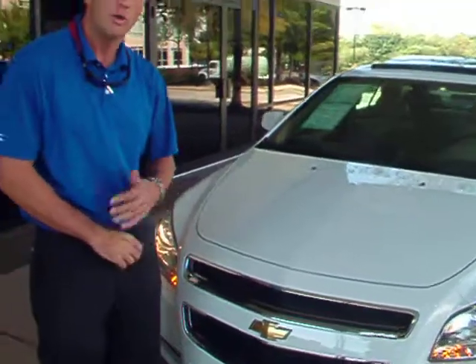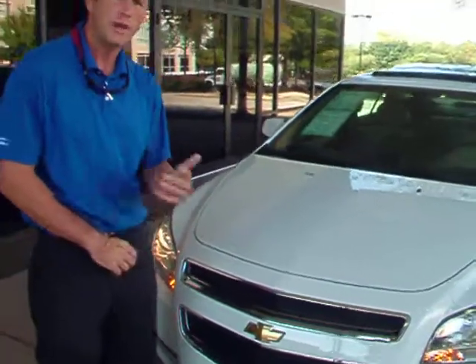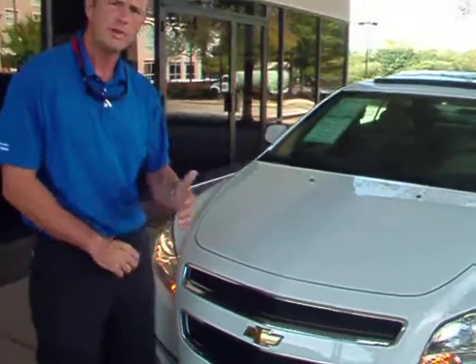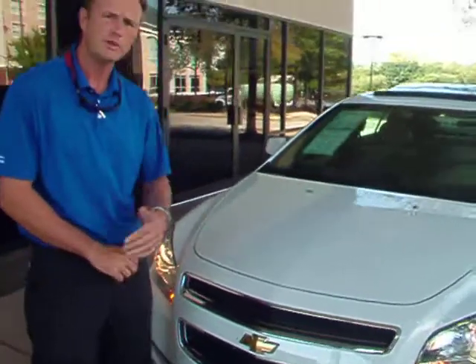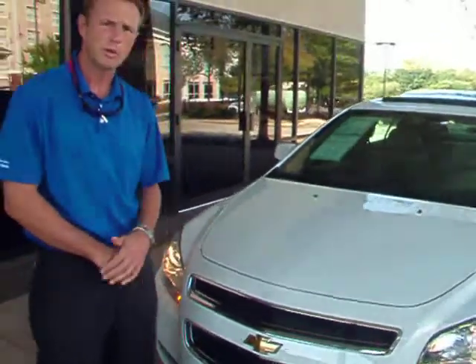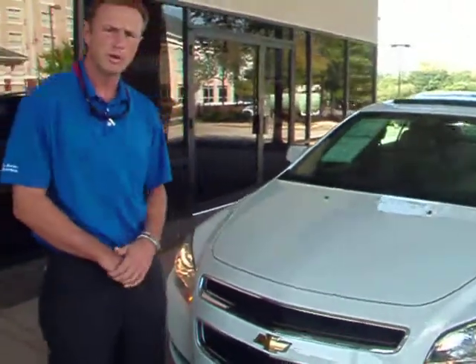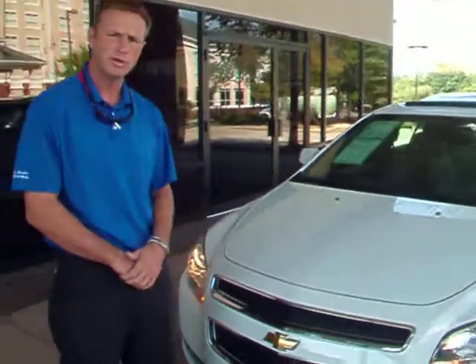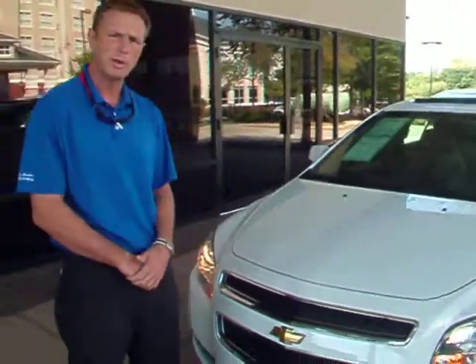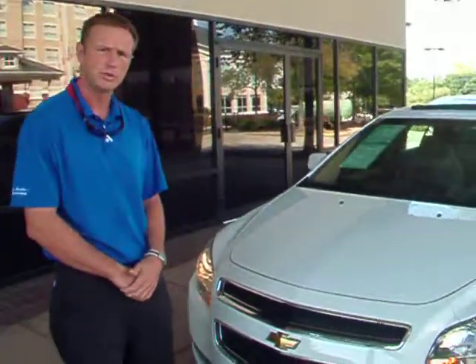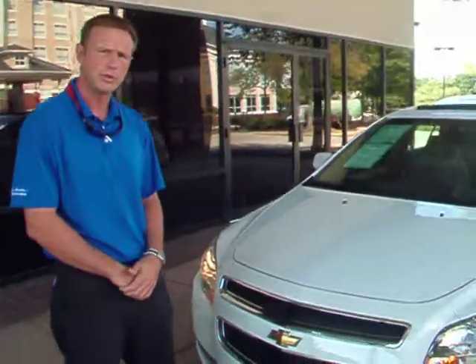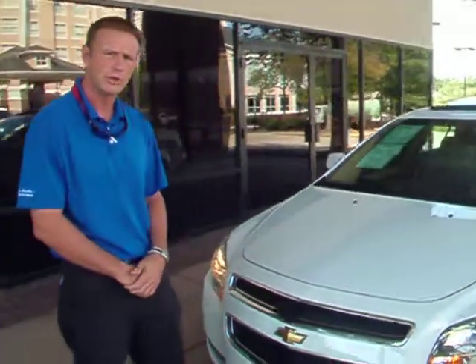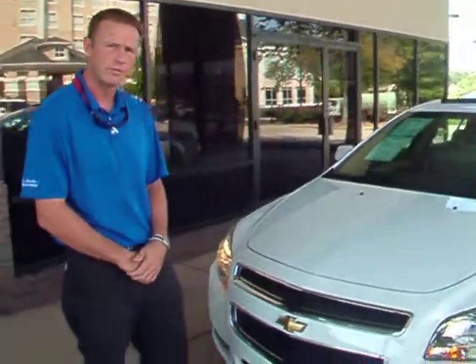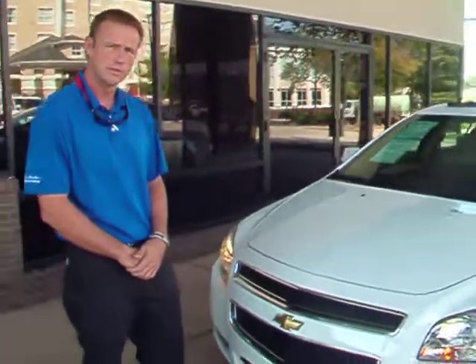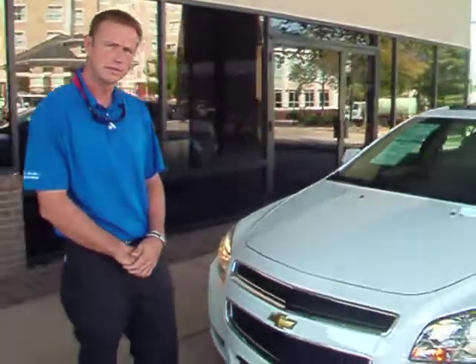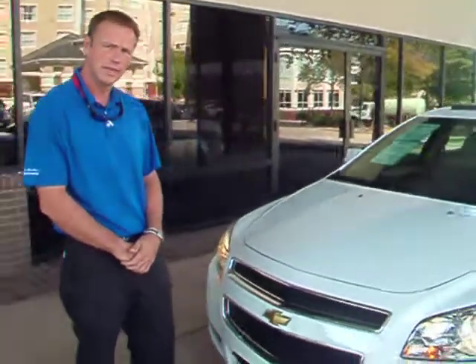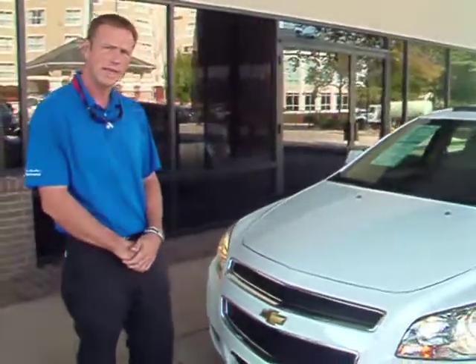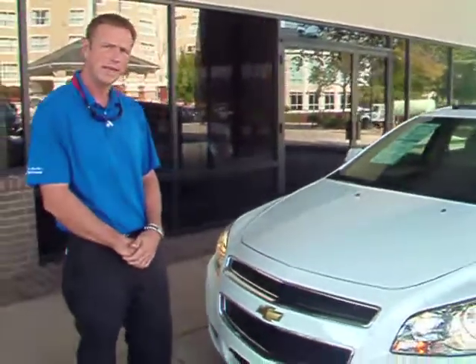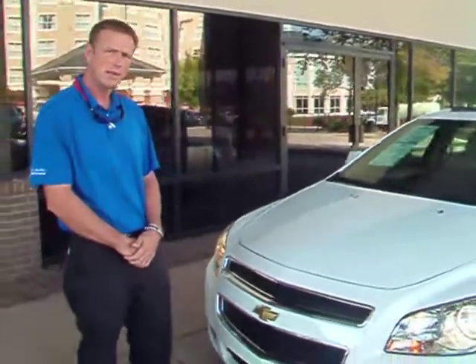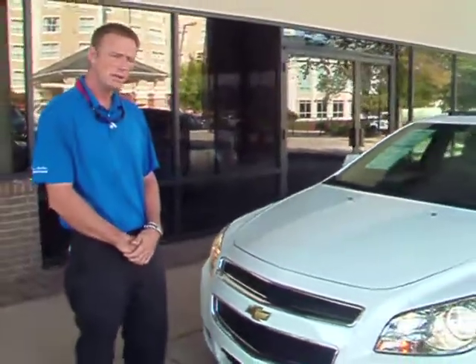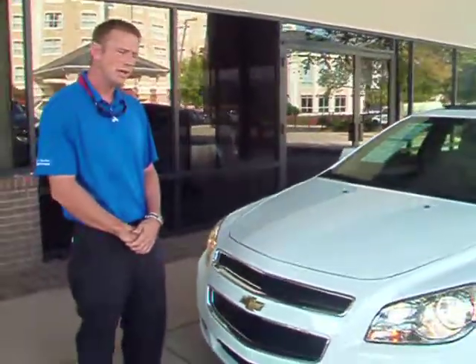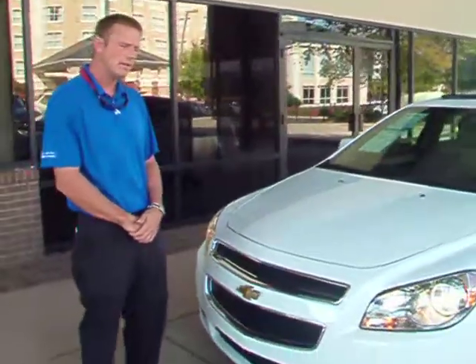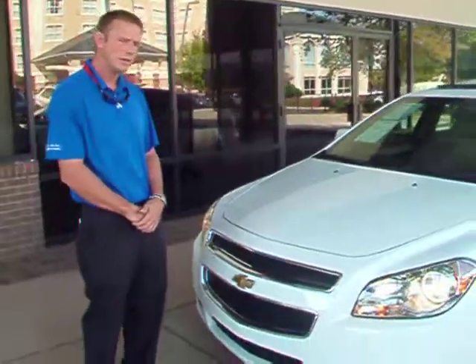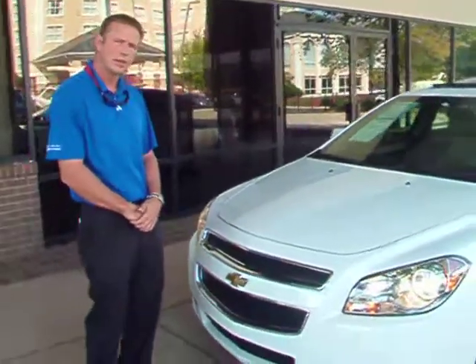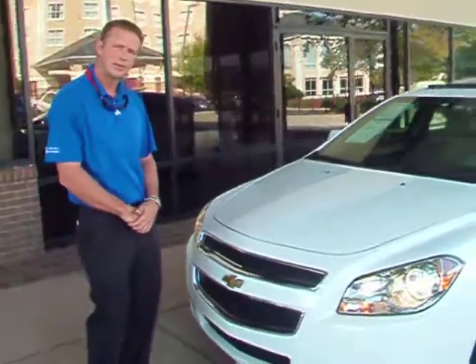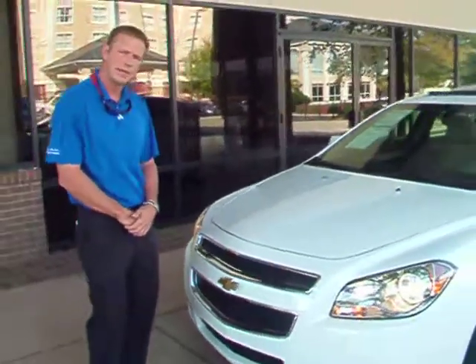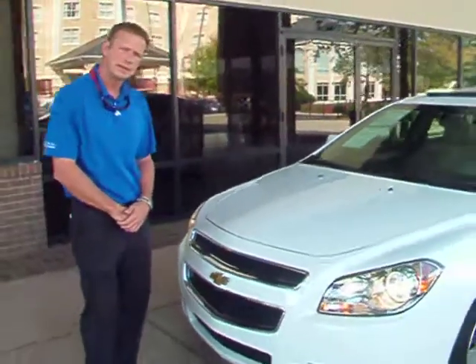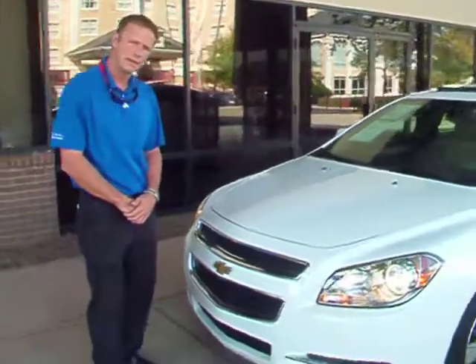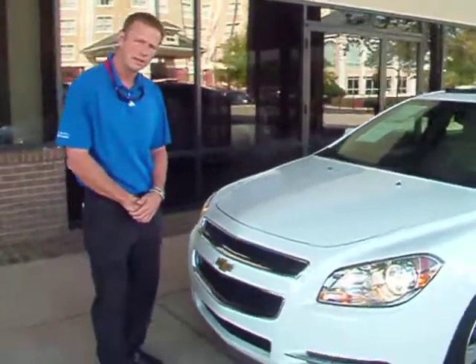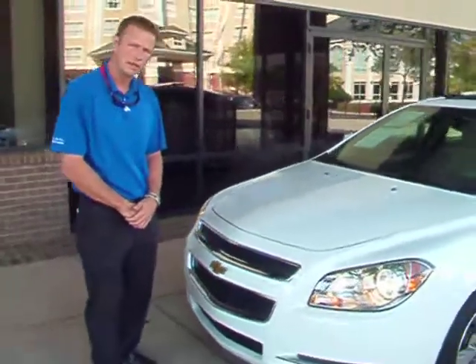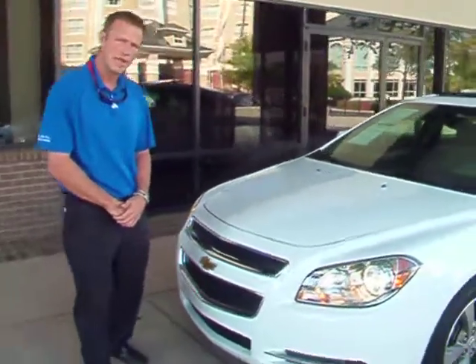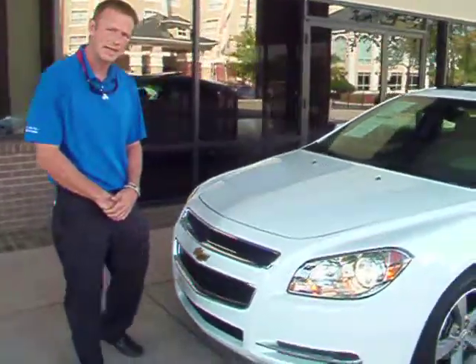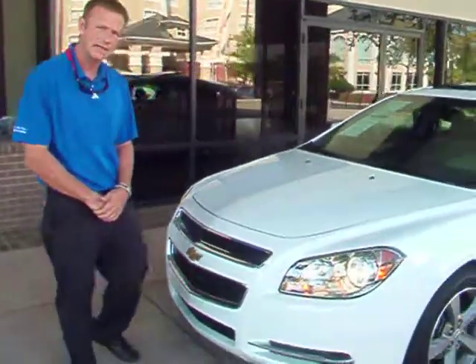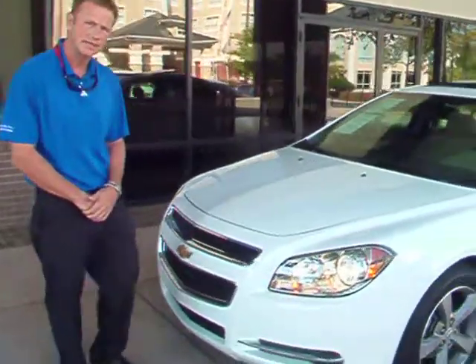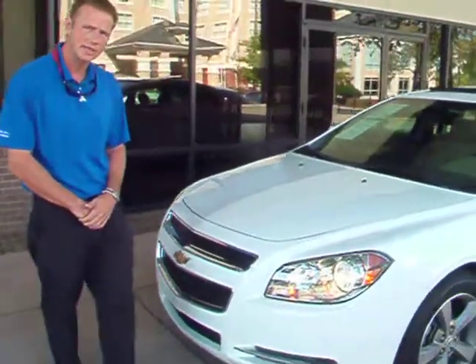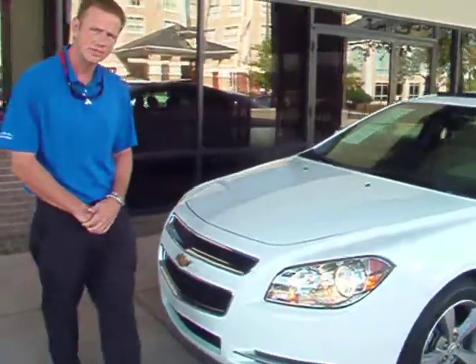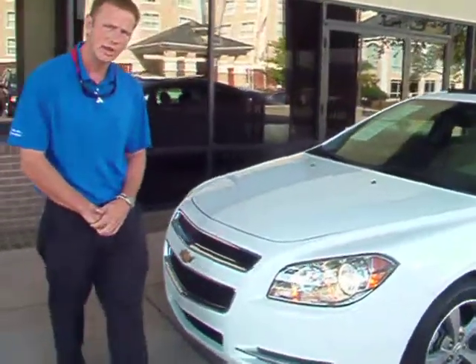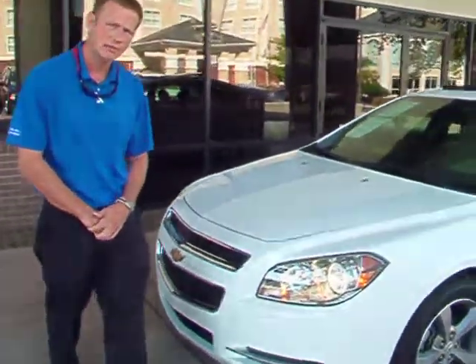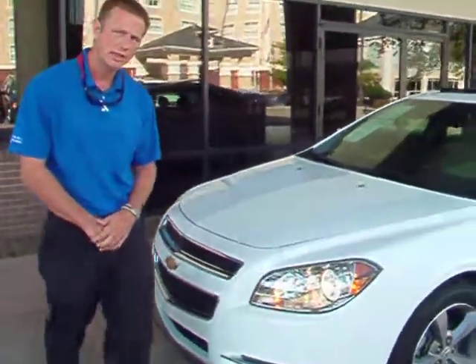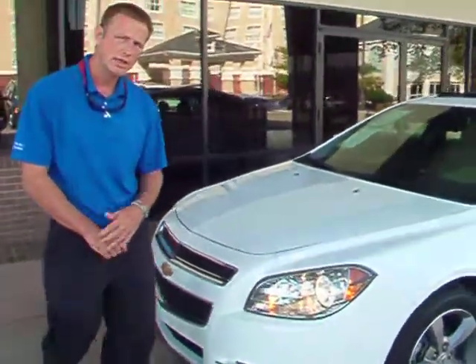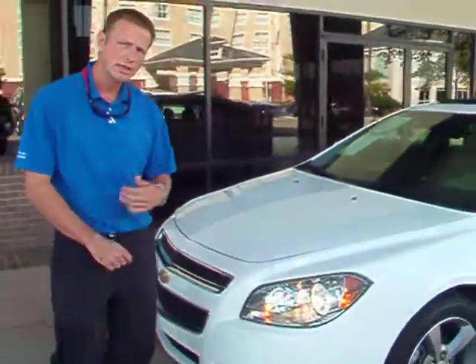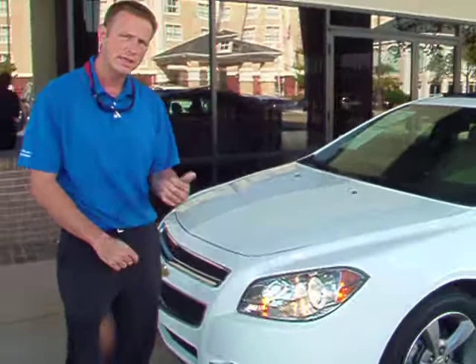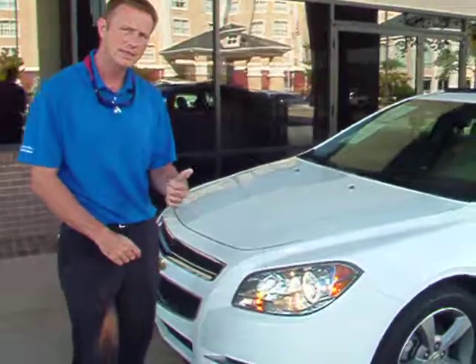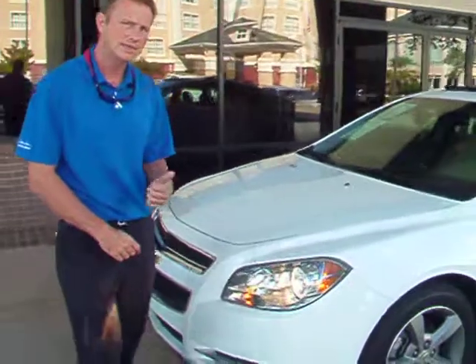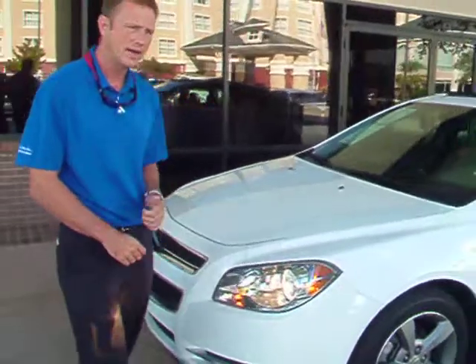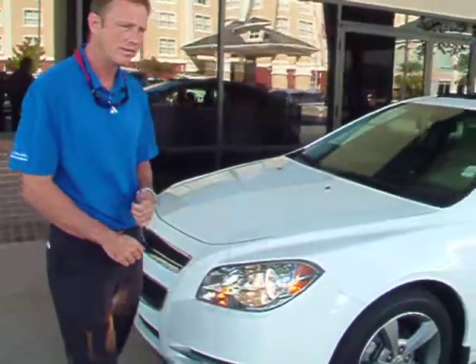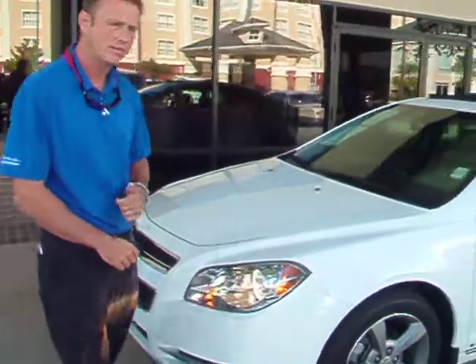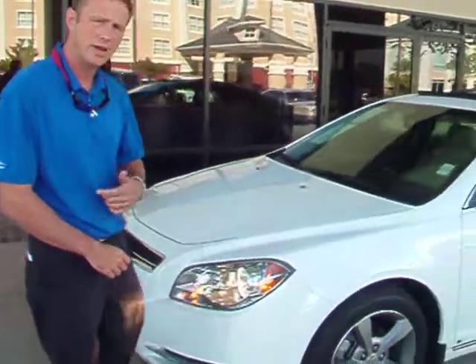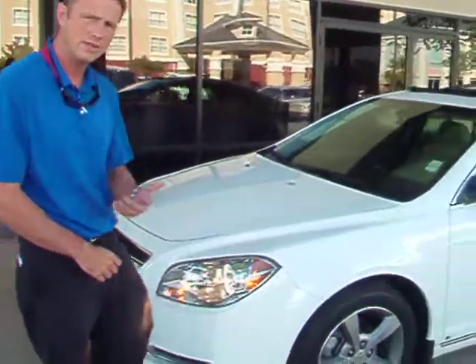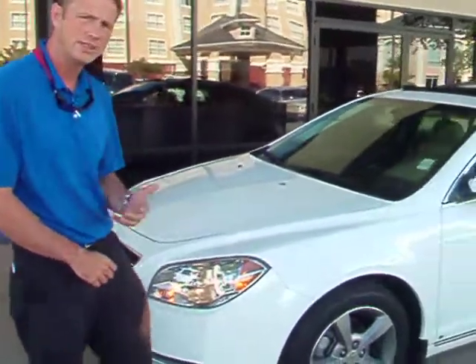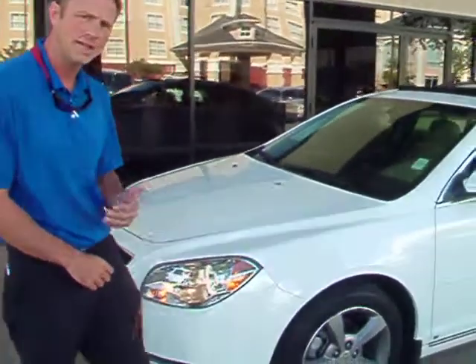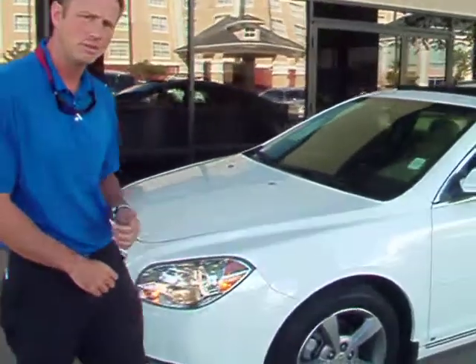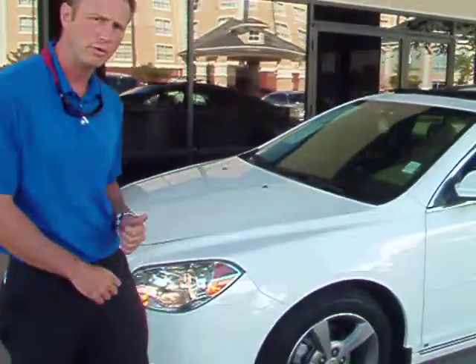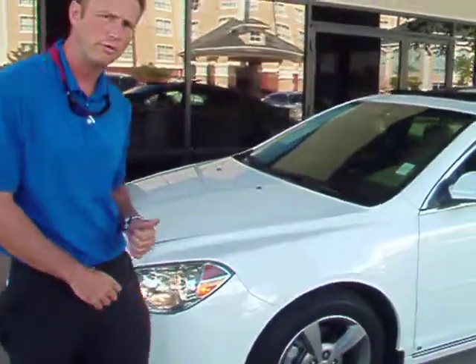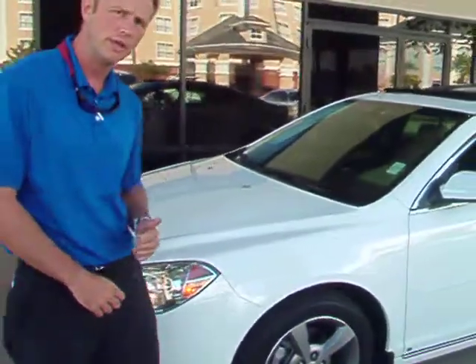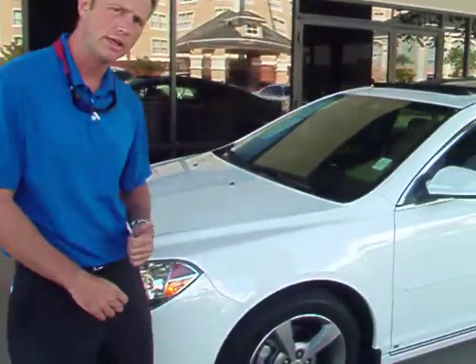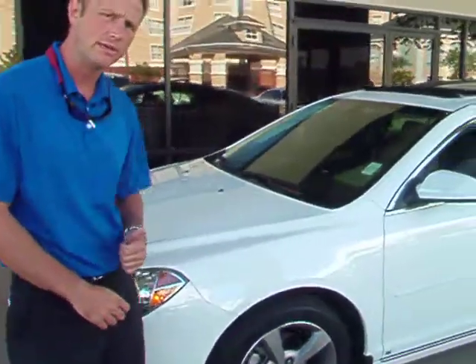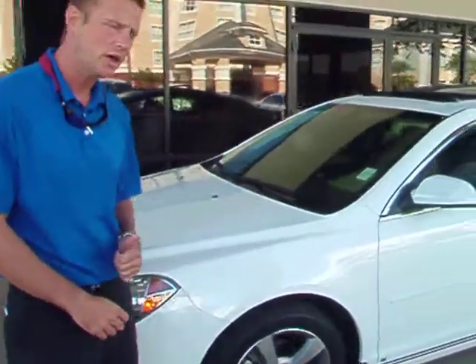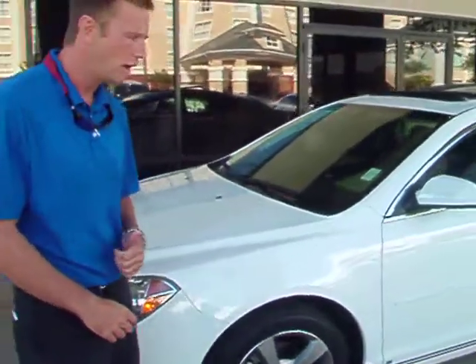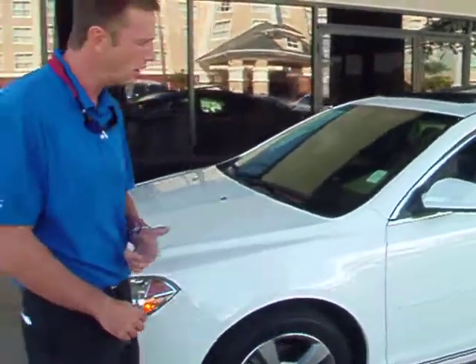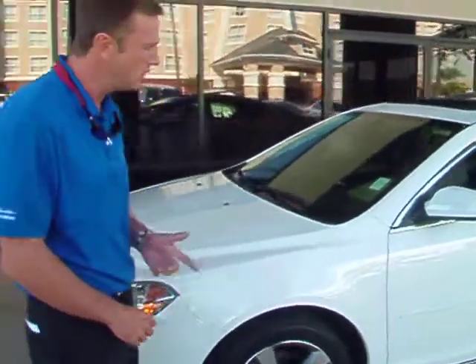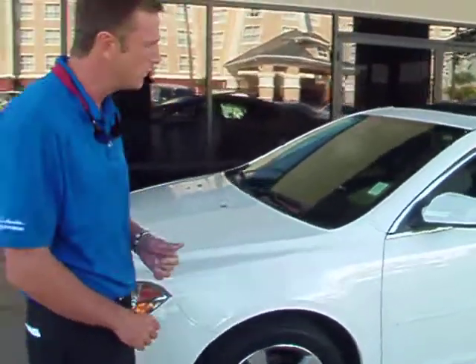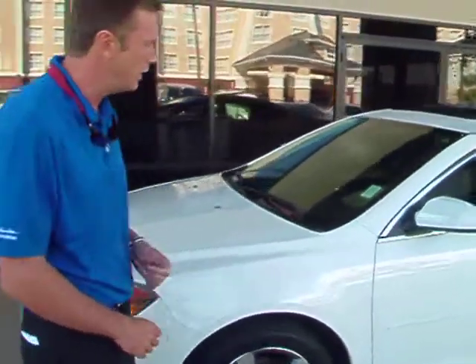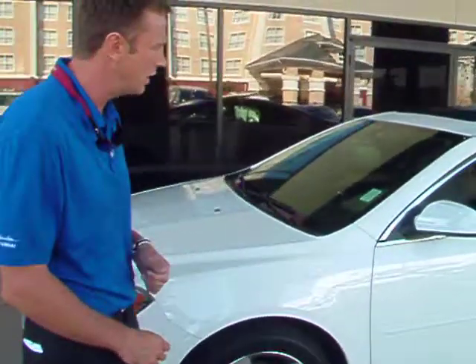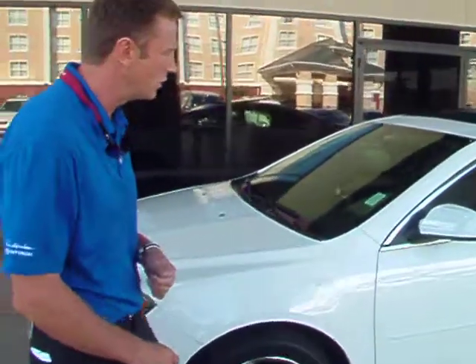We've got this one on special here for today. I'd like for you to come down and take a look at it and test drive it. Get inside of it and find the tangible feeling on this vehicle.